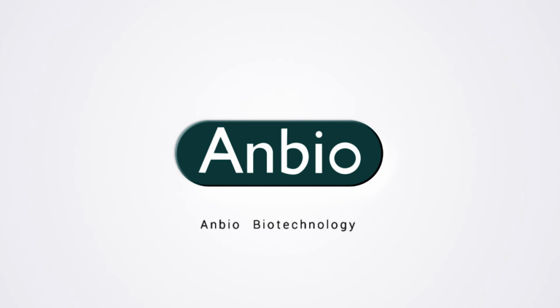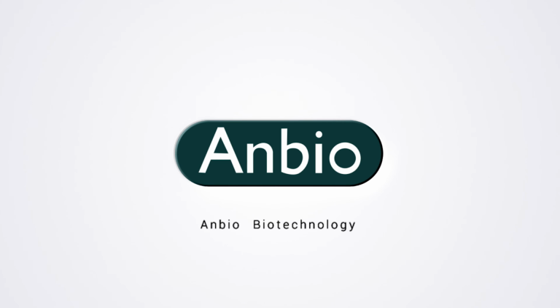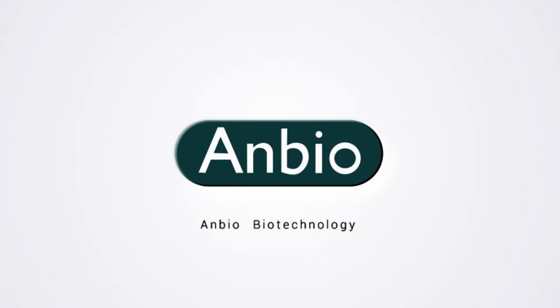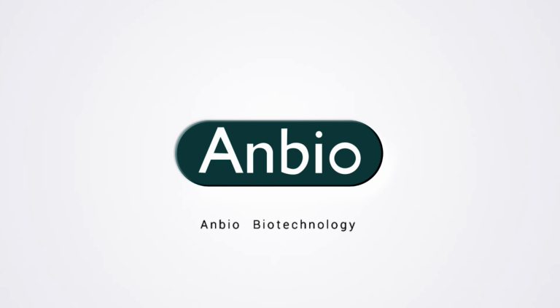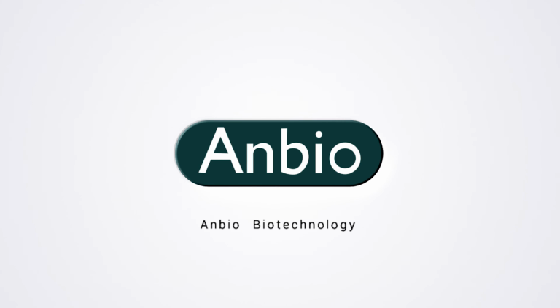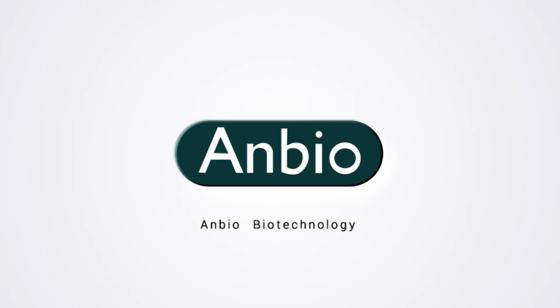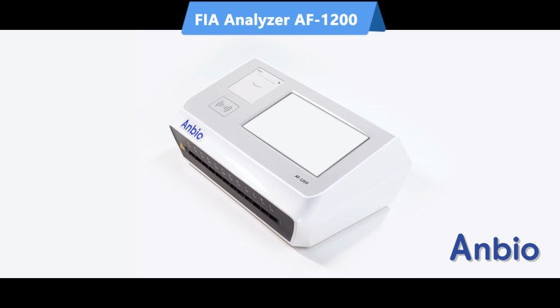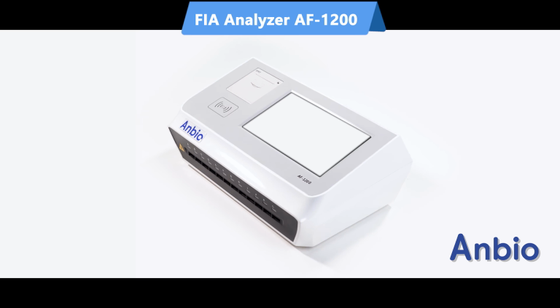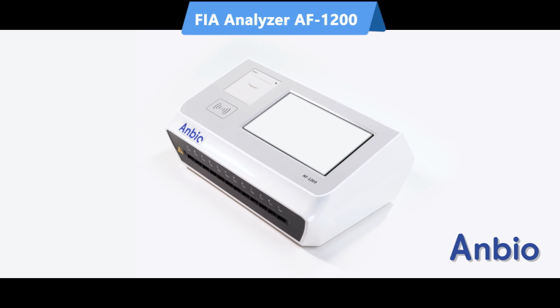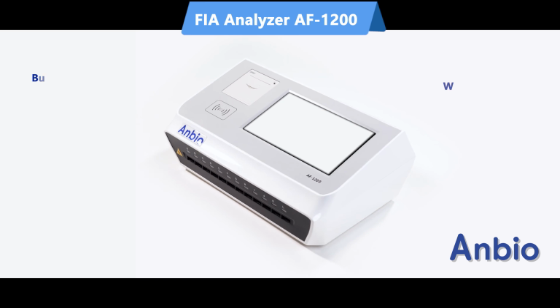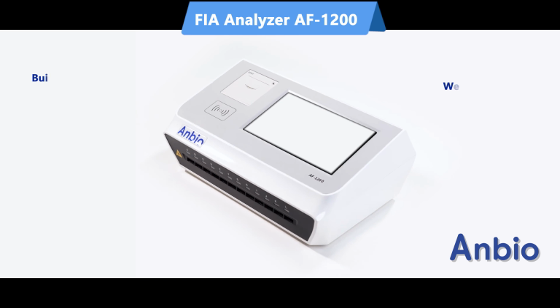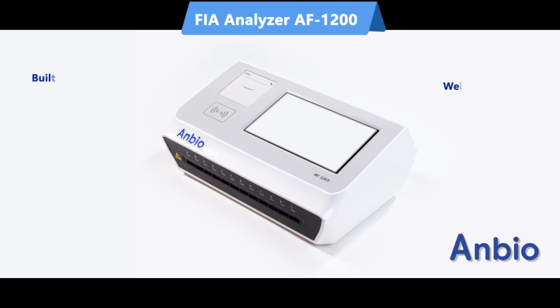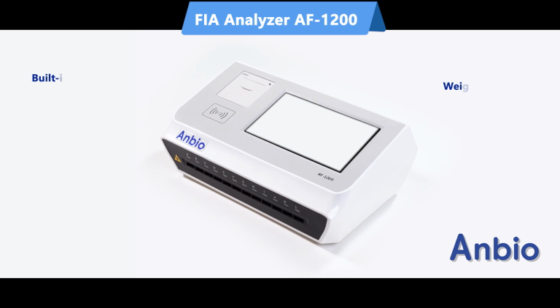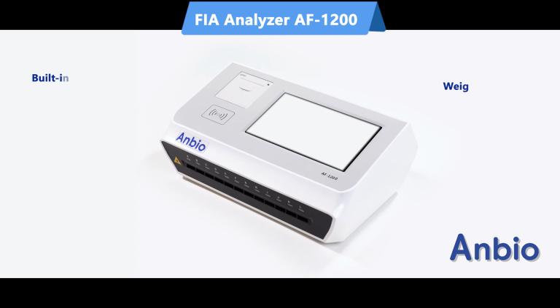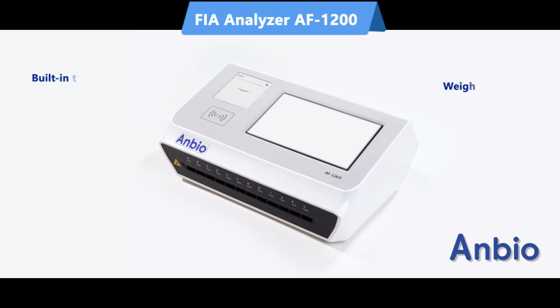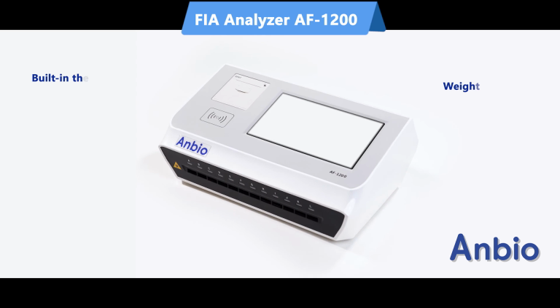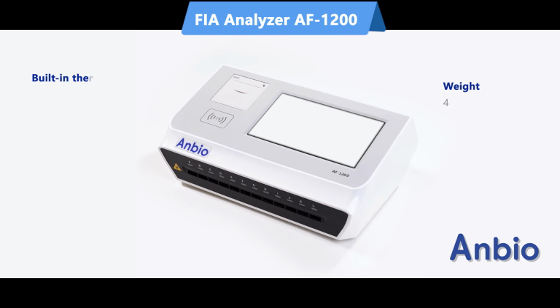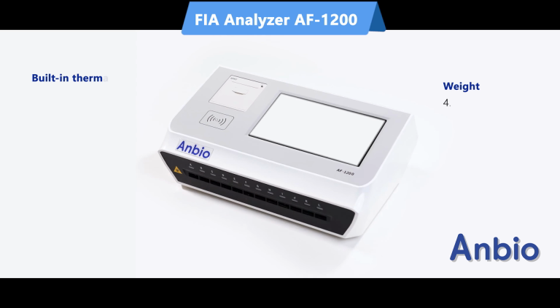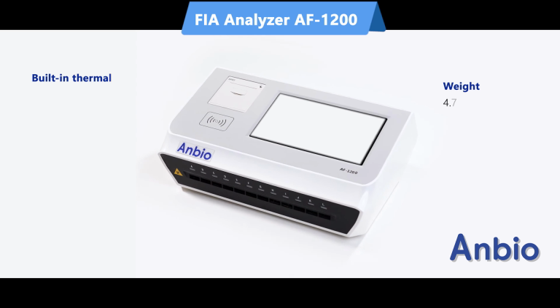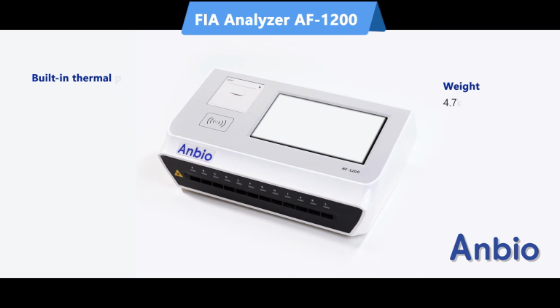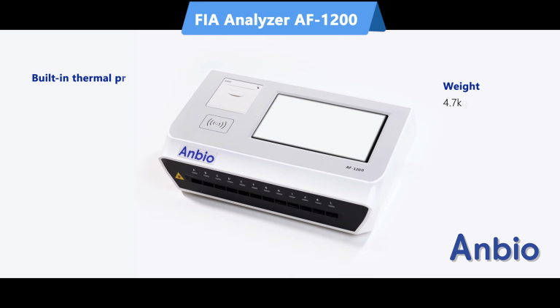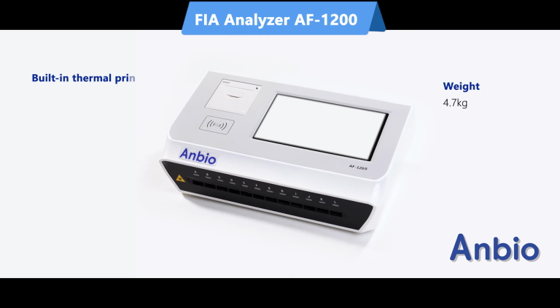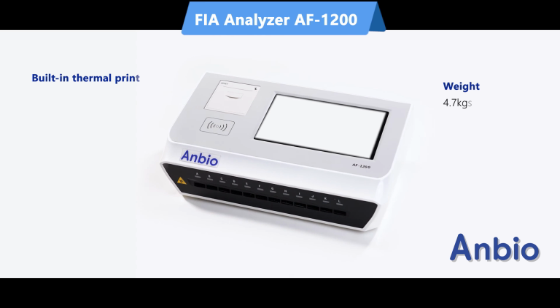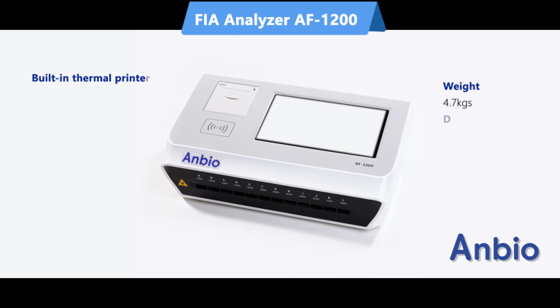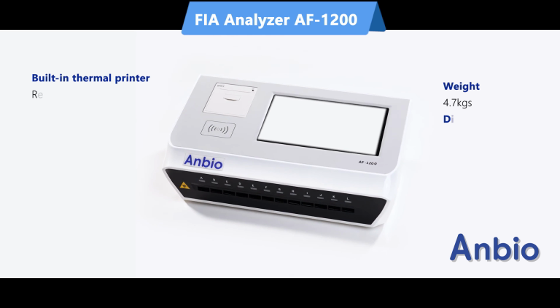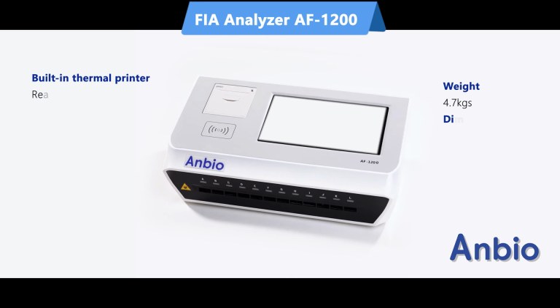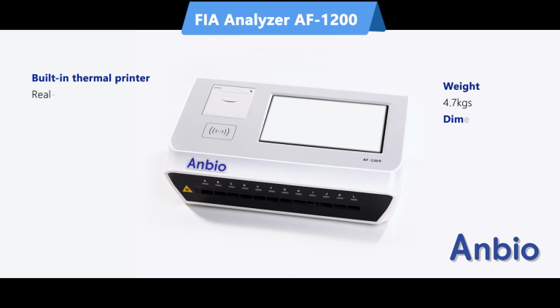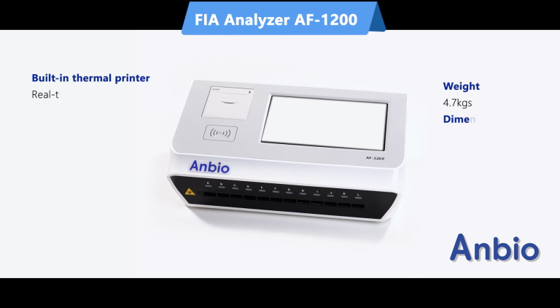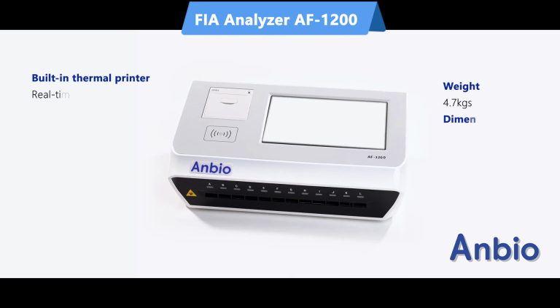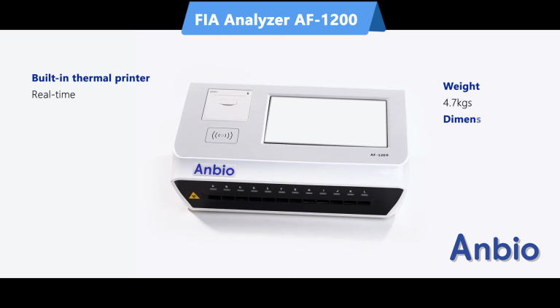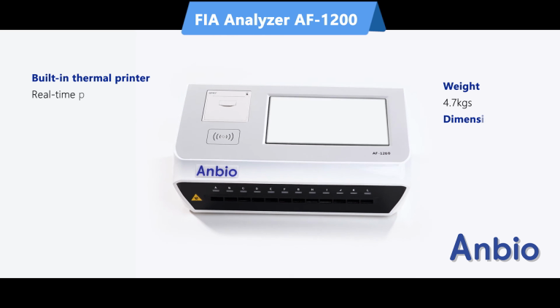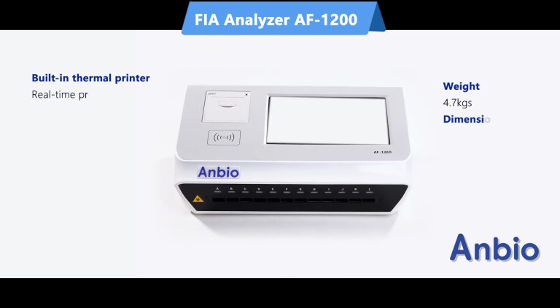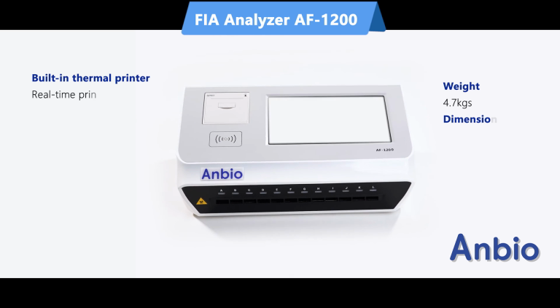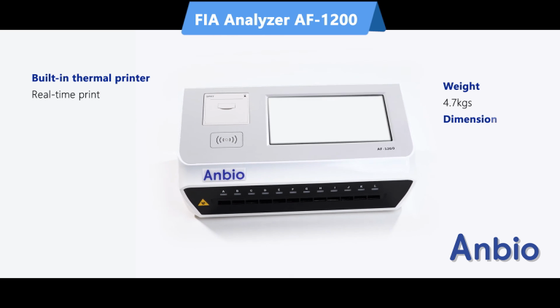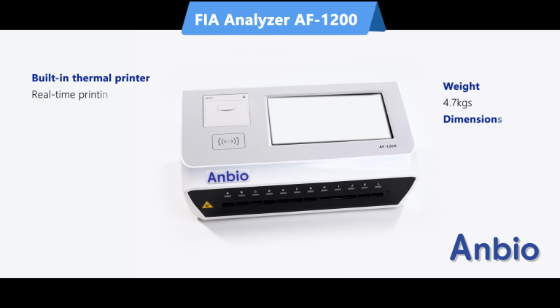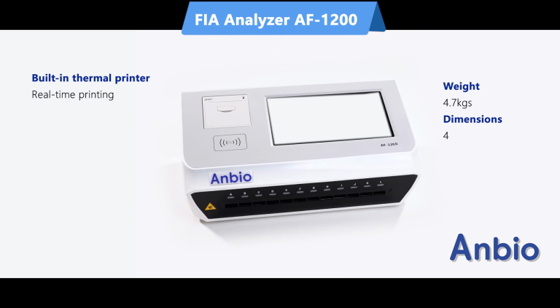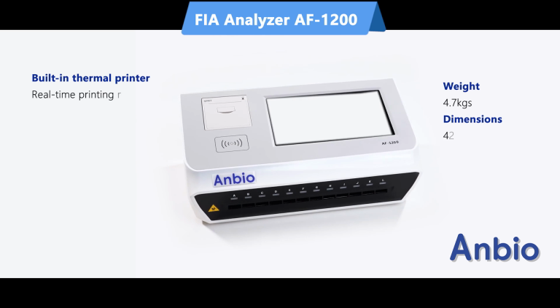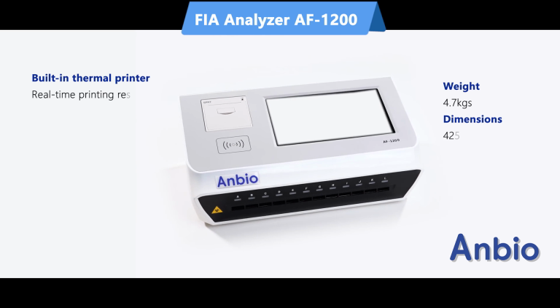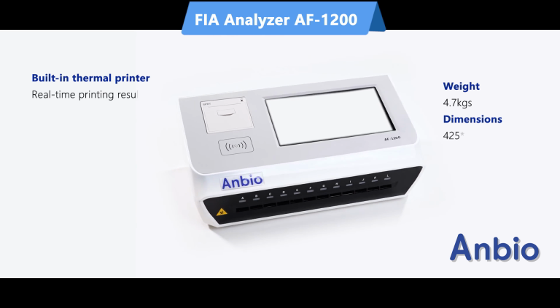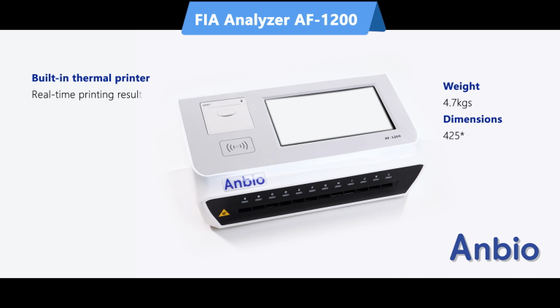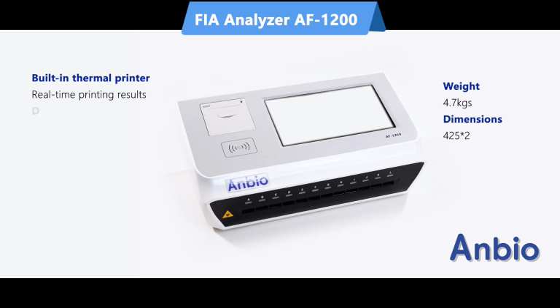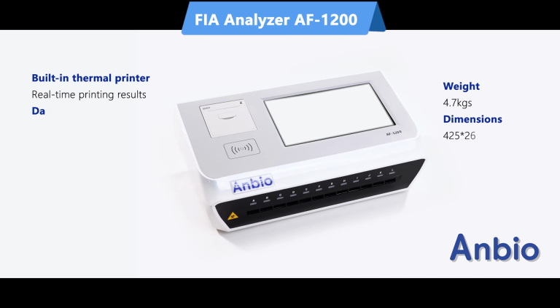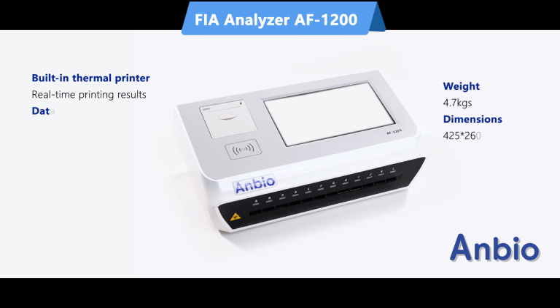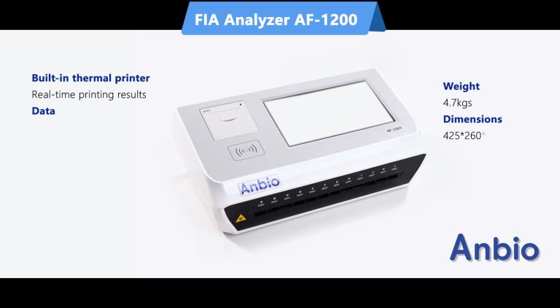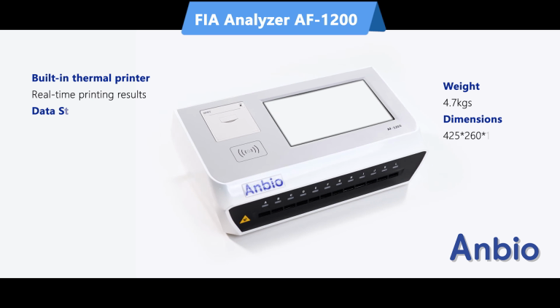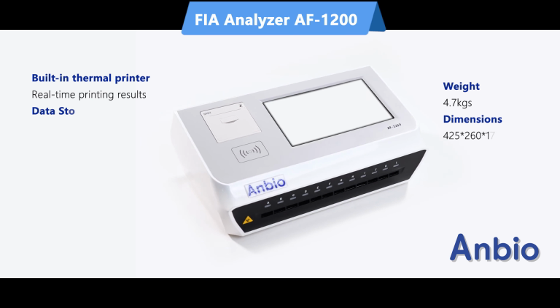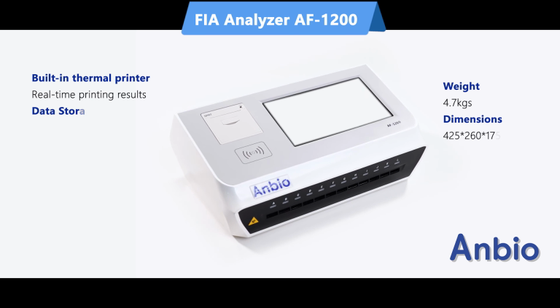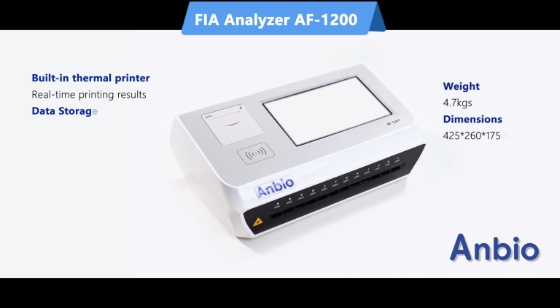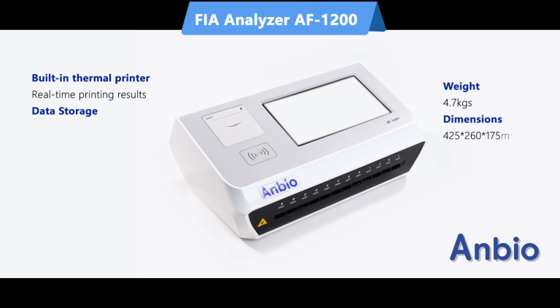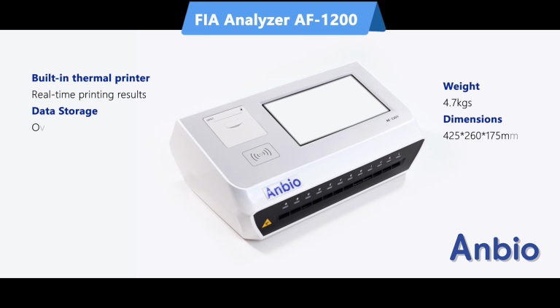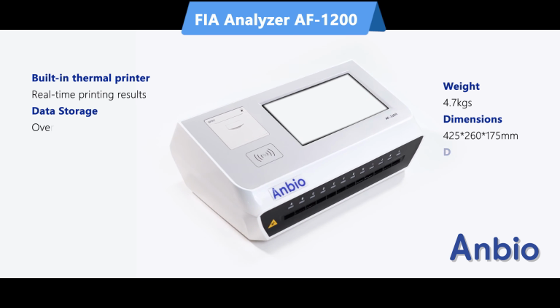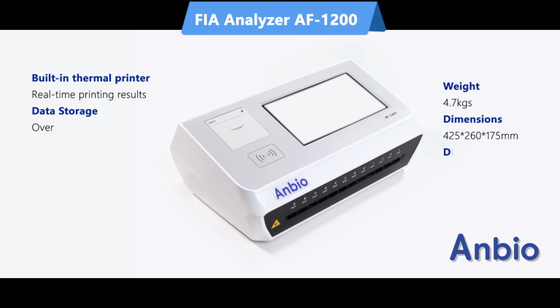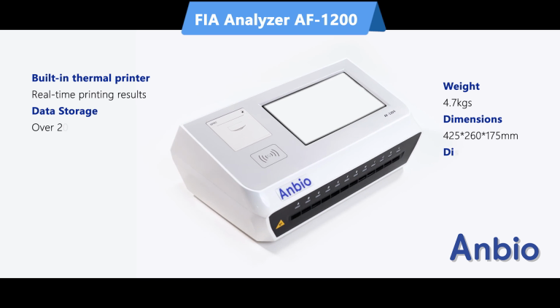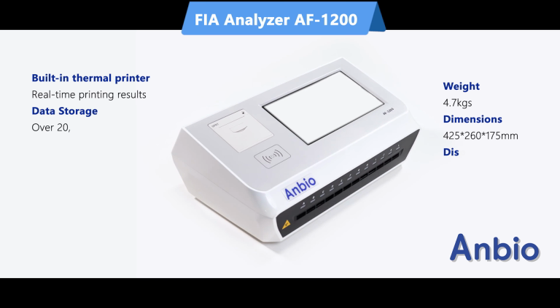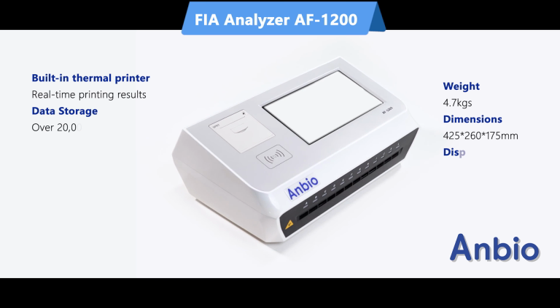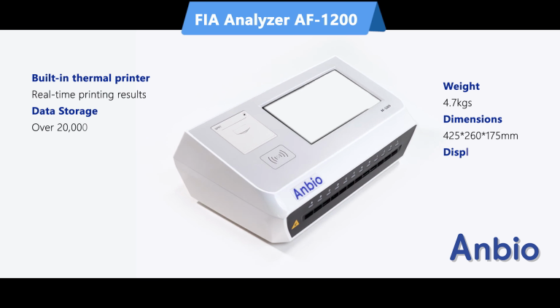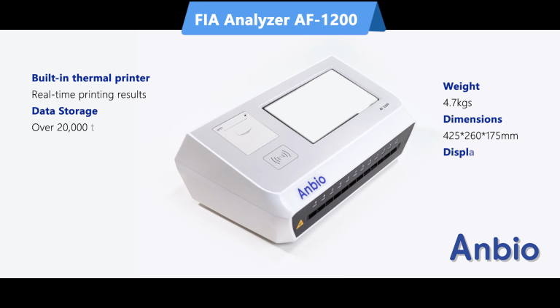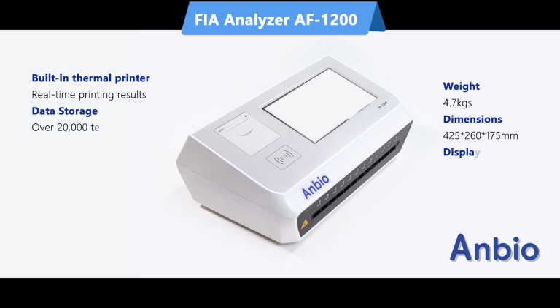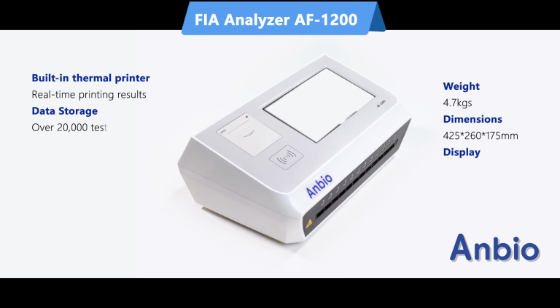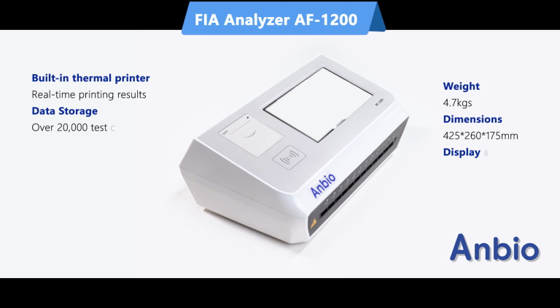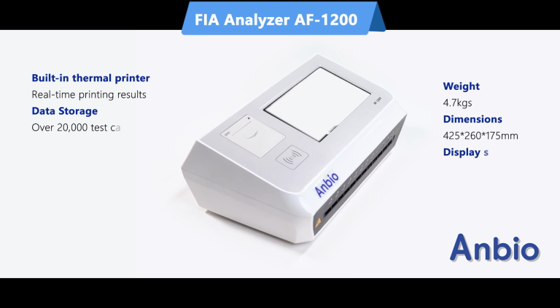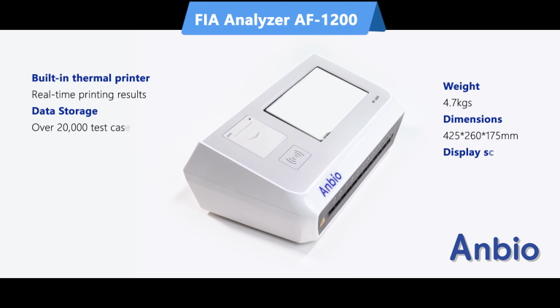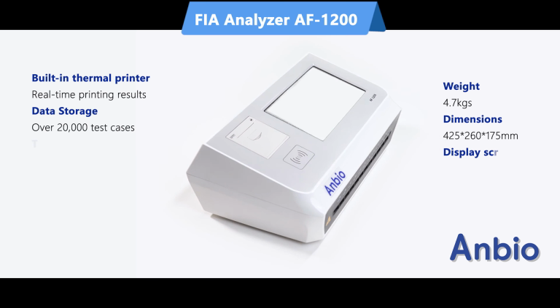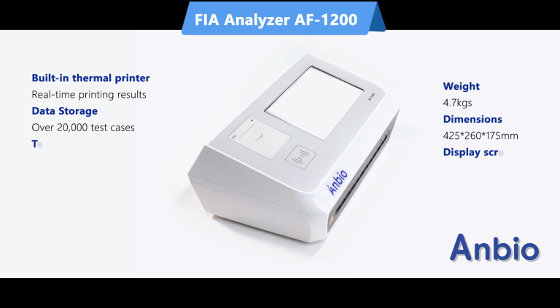Welcome to the world of advanced diagnostics with the AF1200 Immunofluorescence Analyzer.